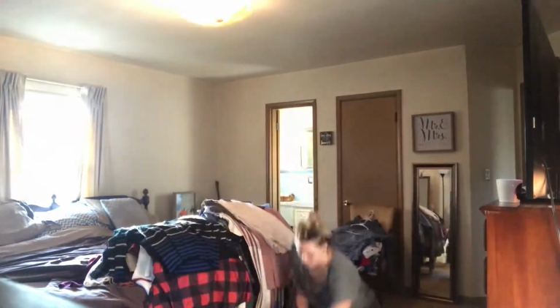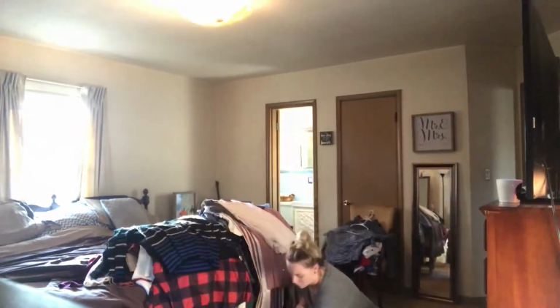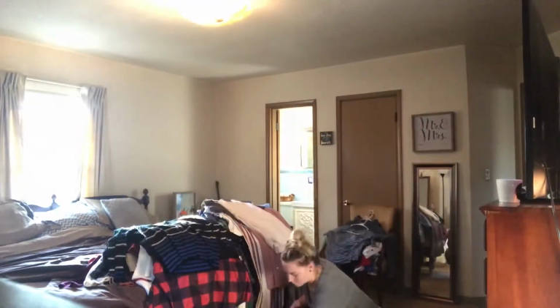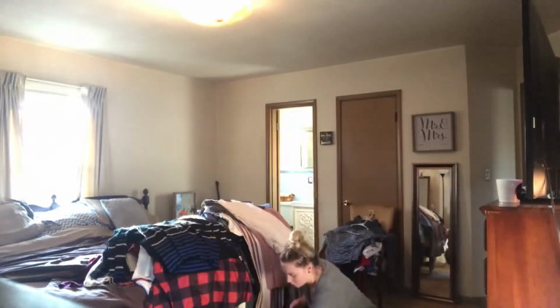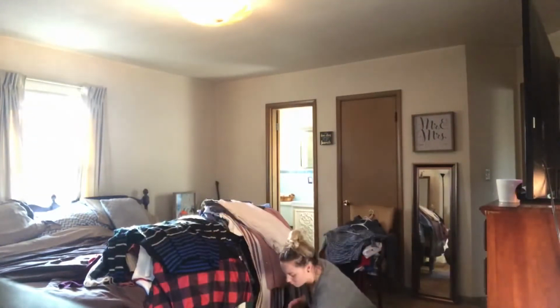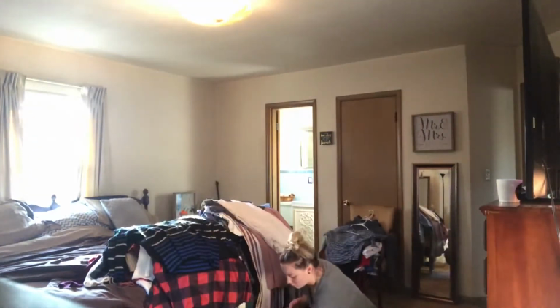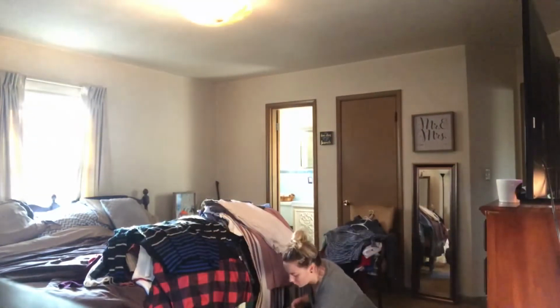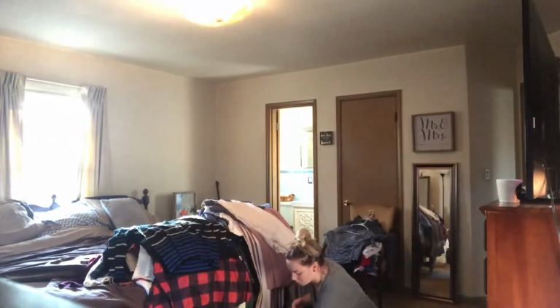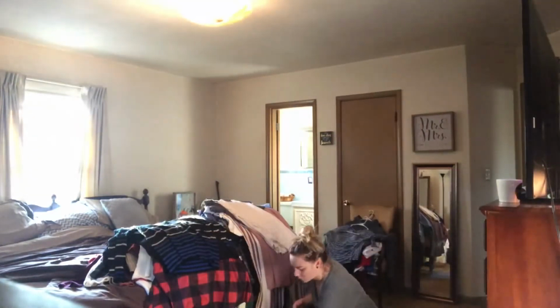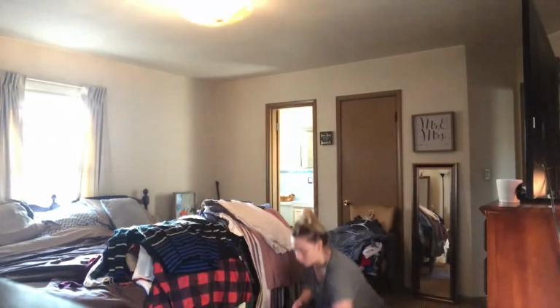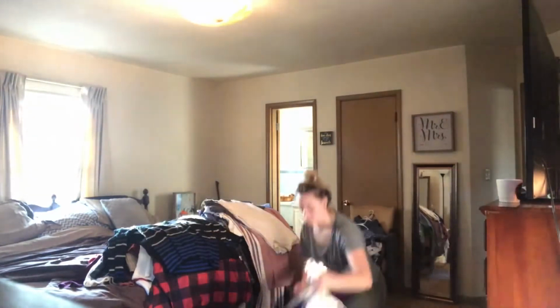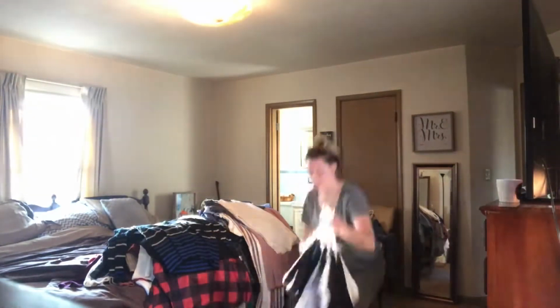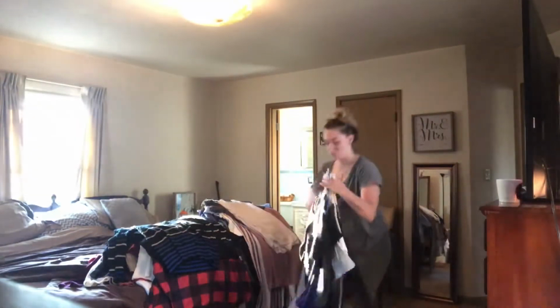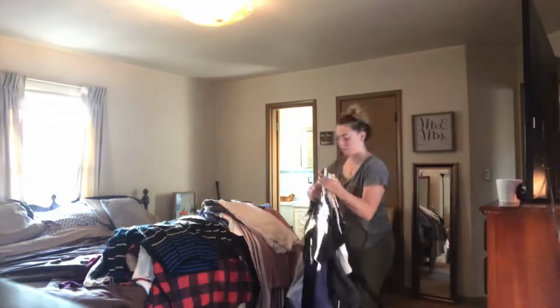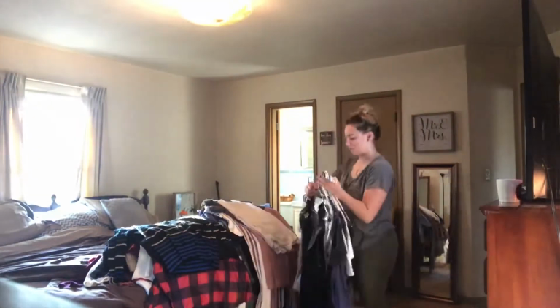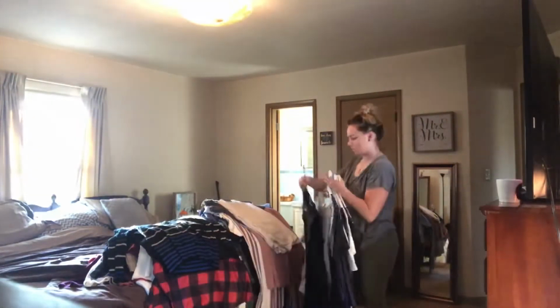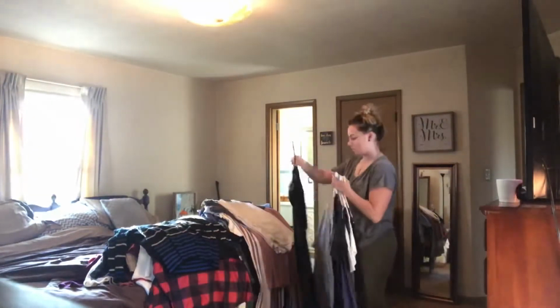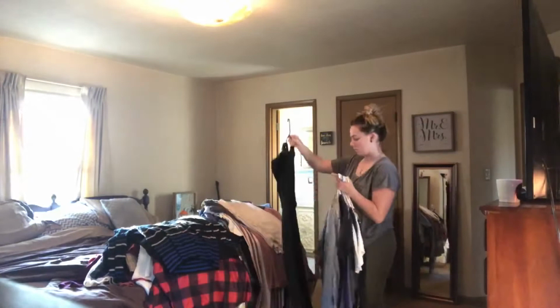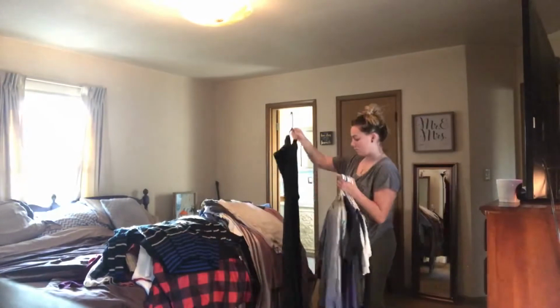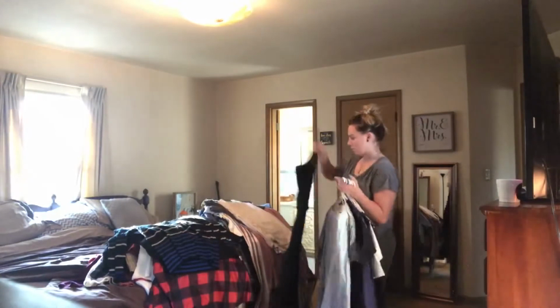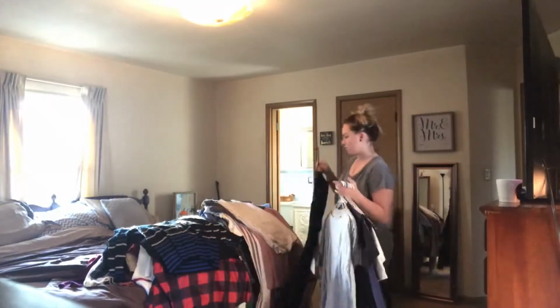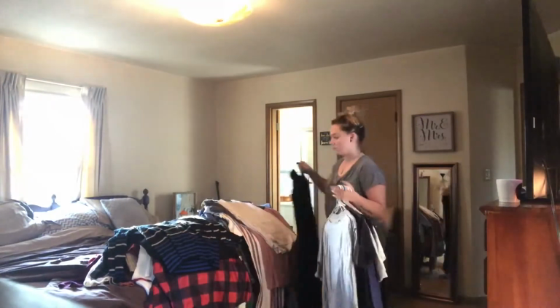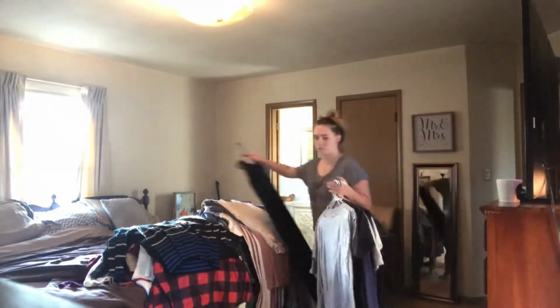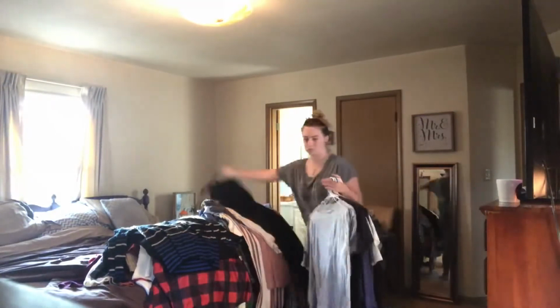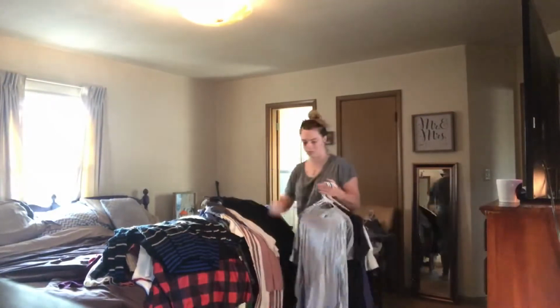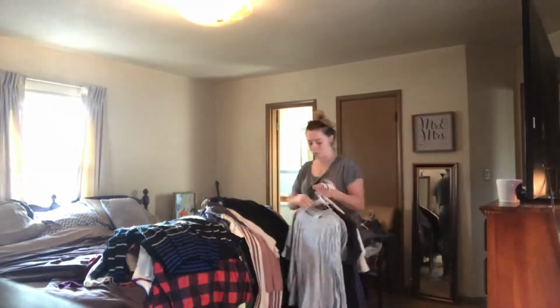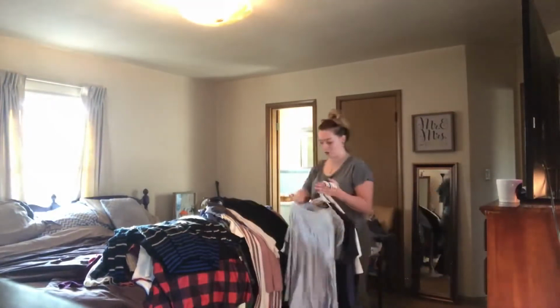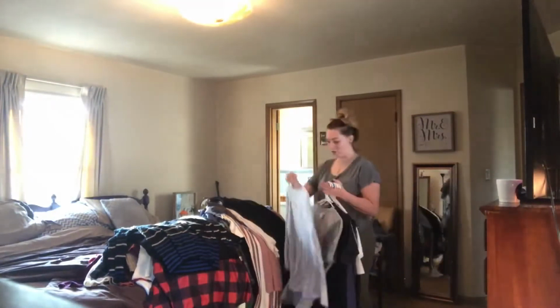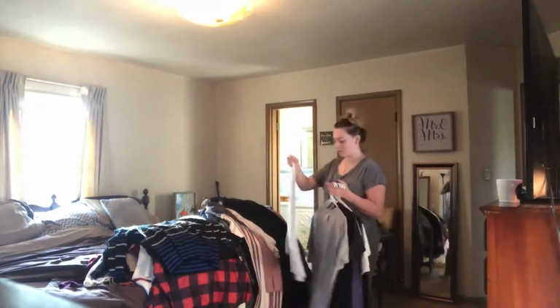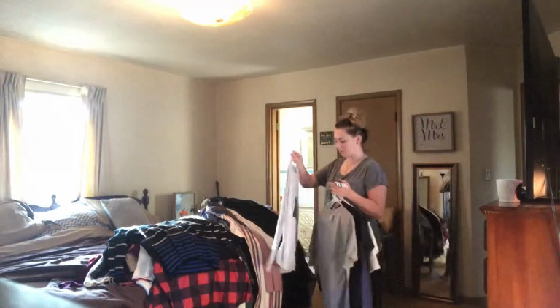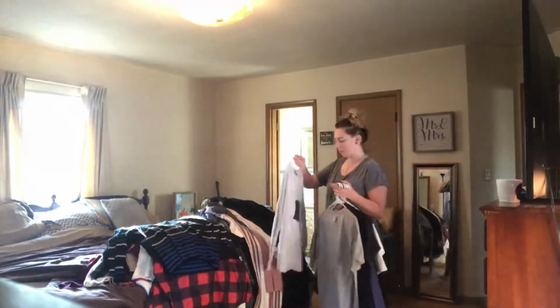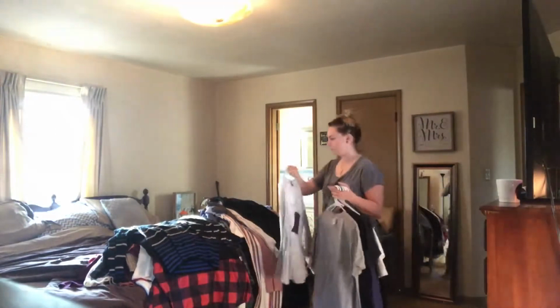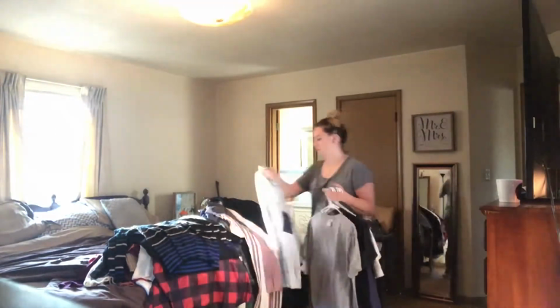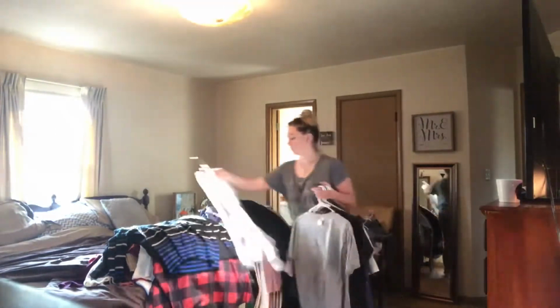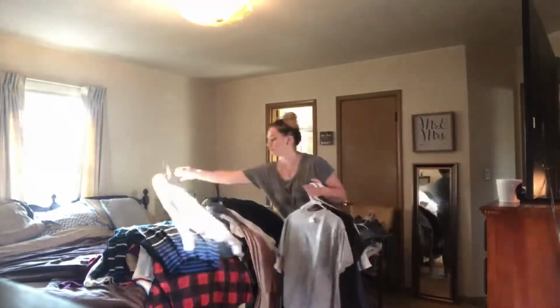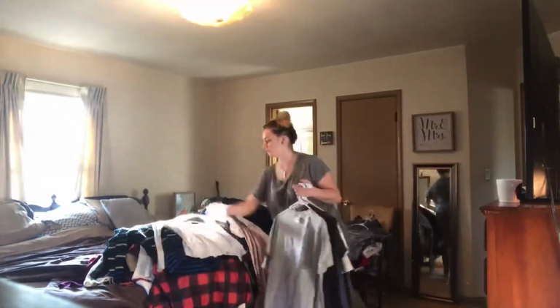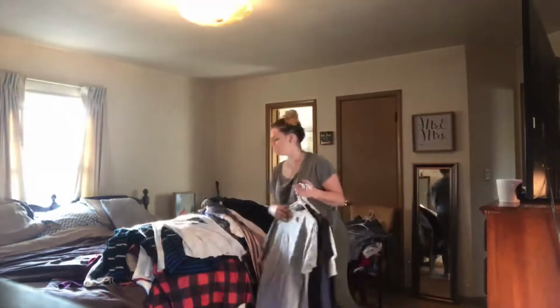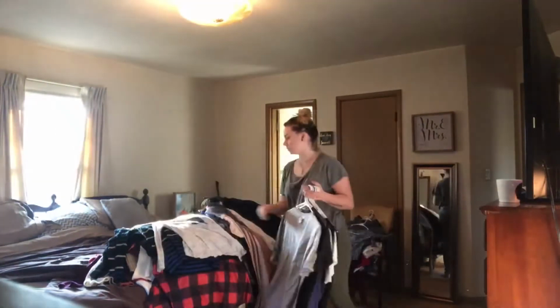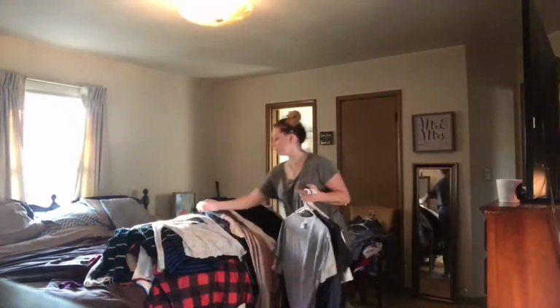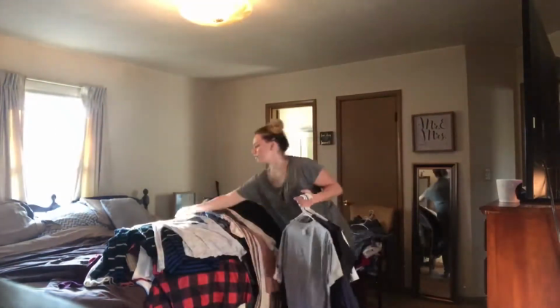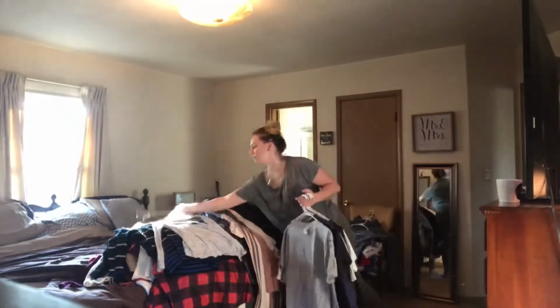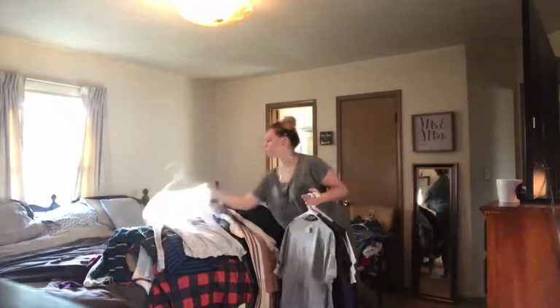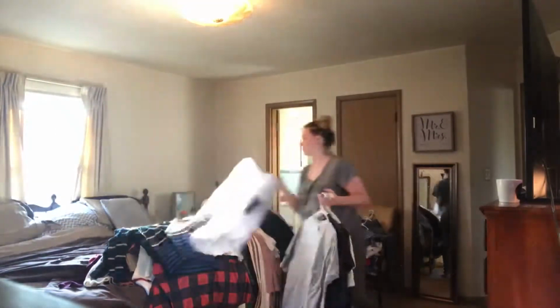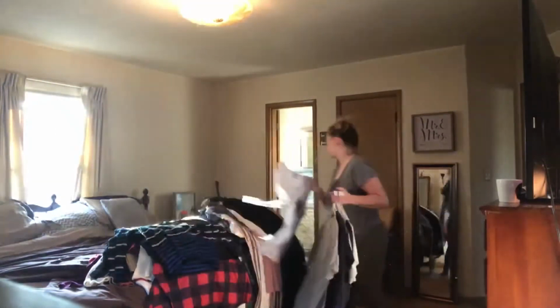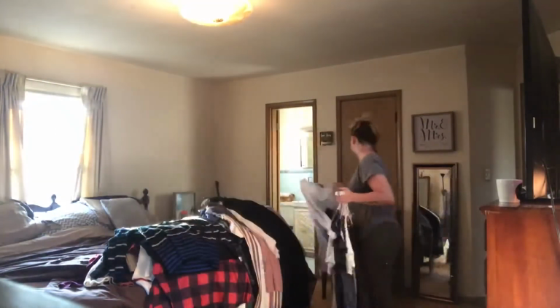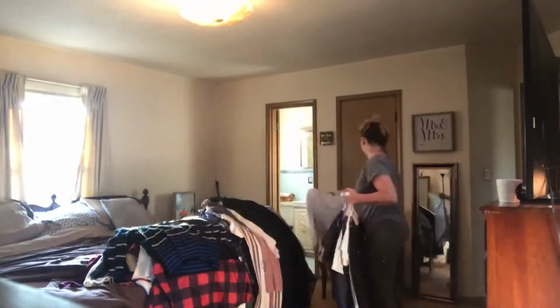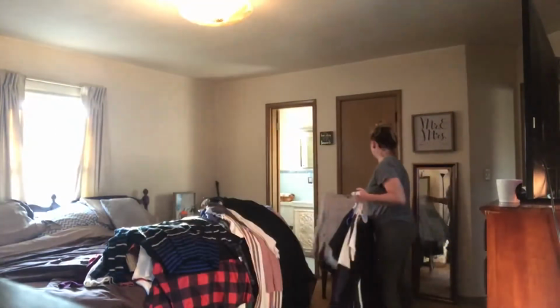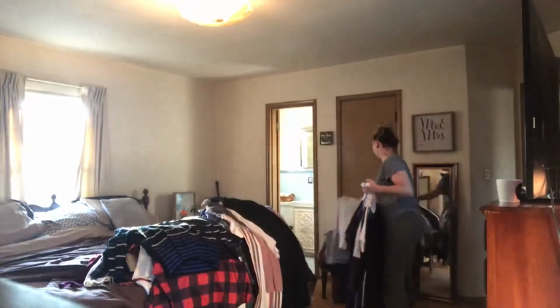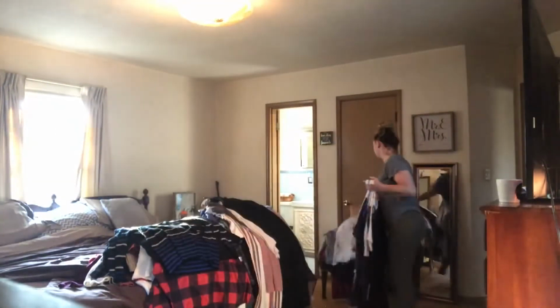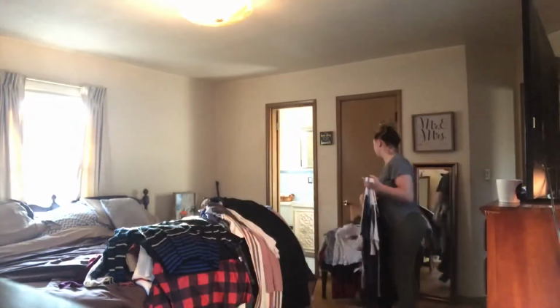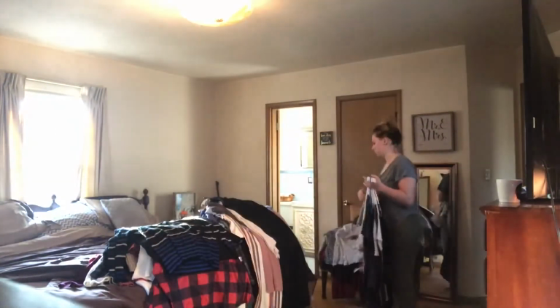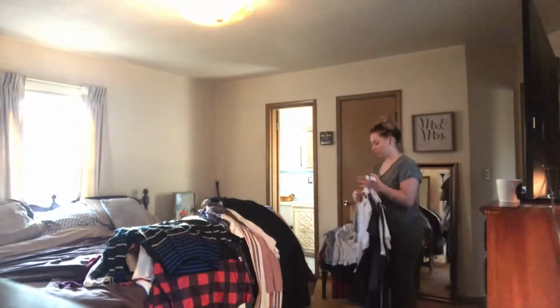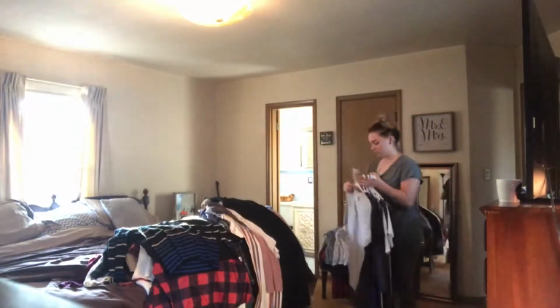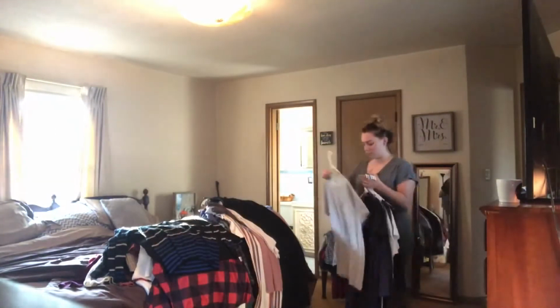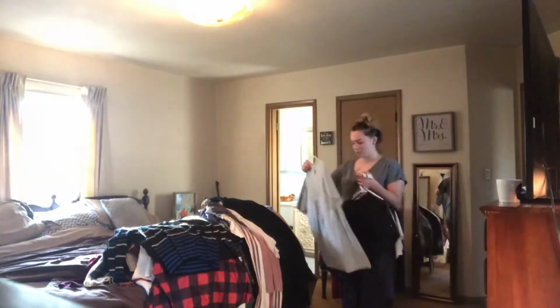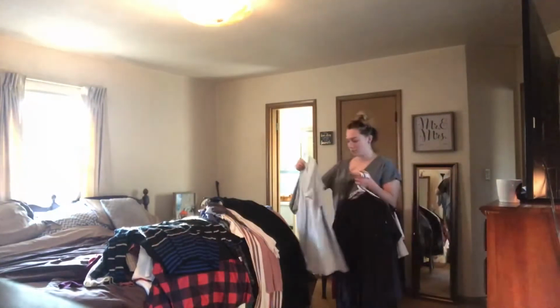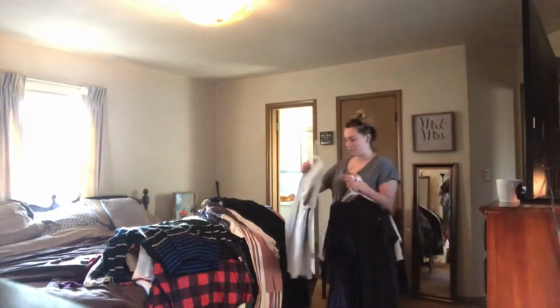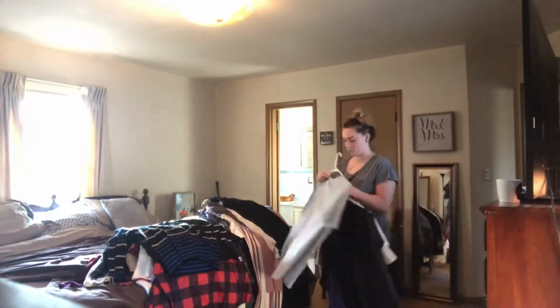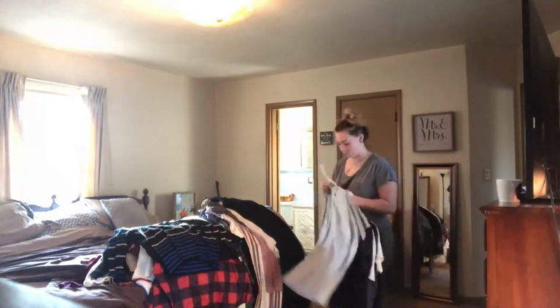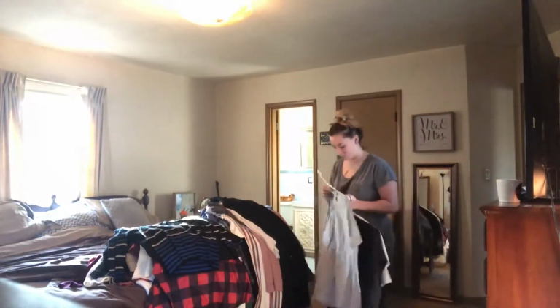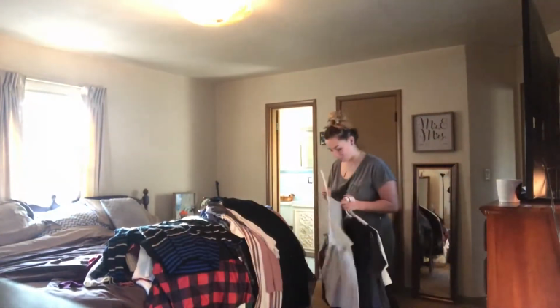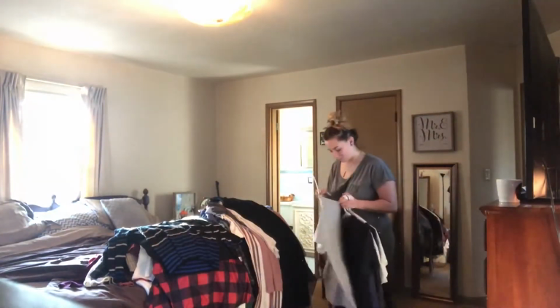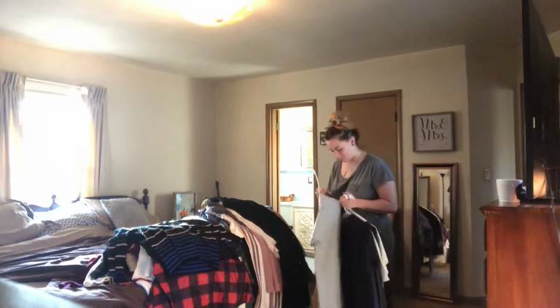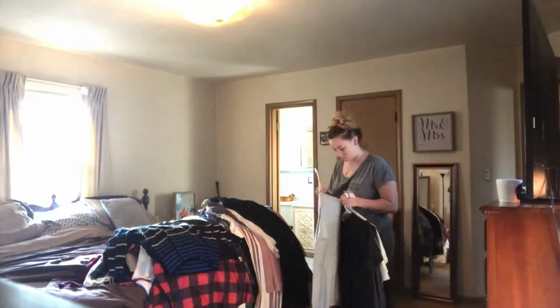Some items I put into a keep pile and then I had to do a double take and say, I haven't worn this in two or three years — I might as well just get rid of it.